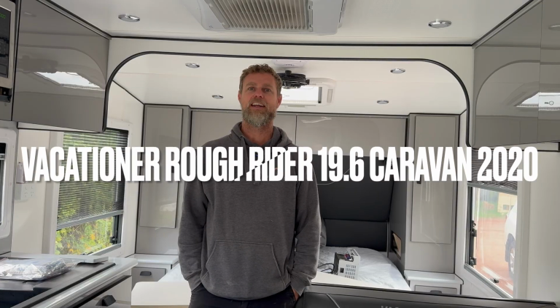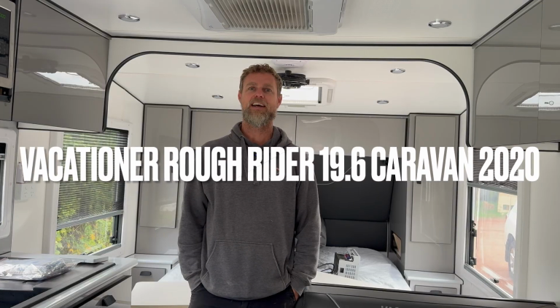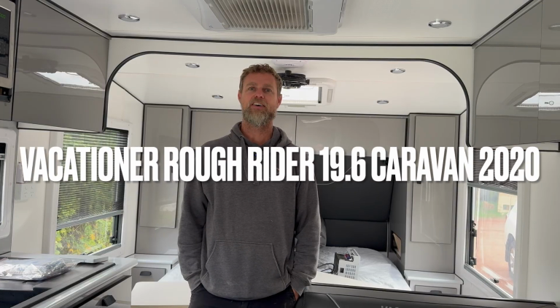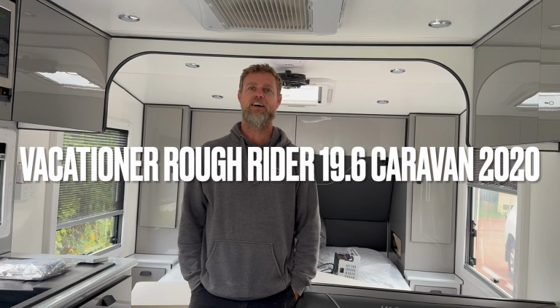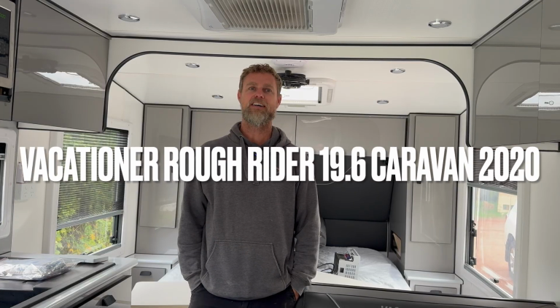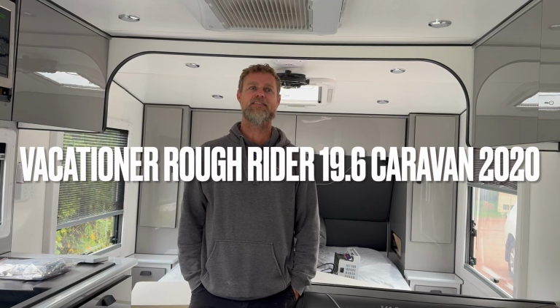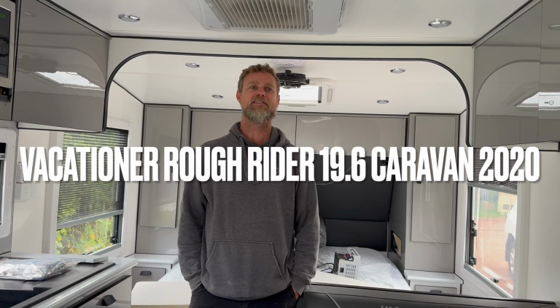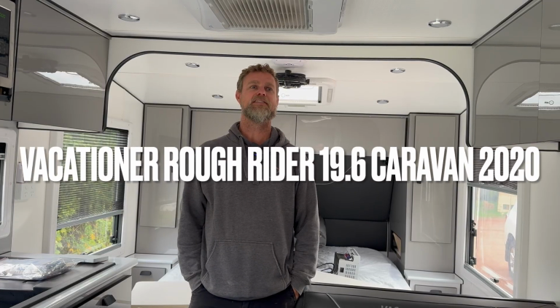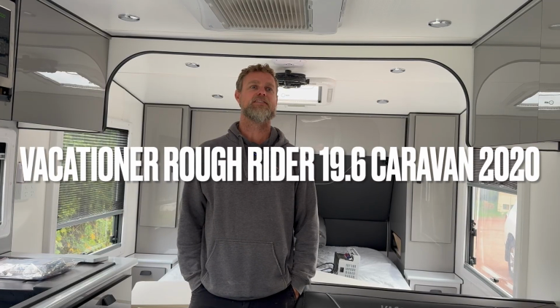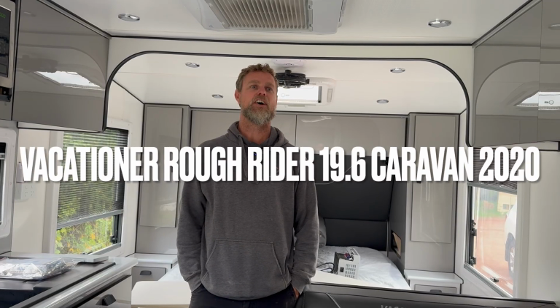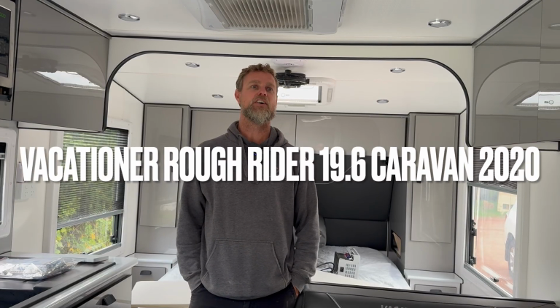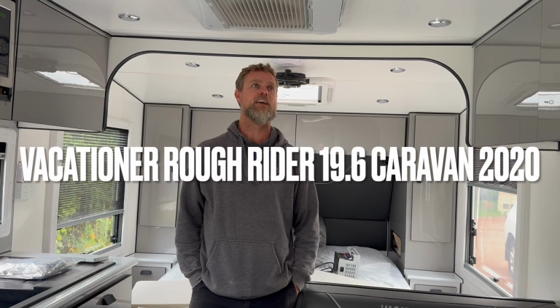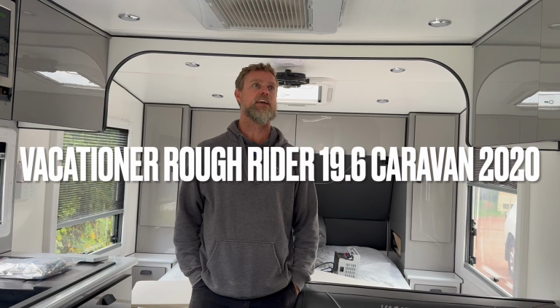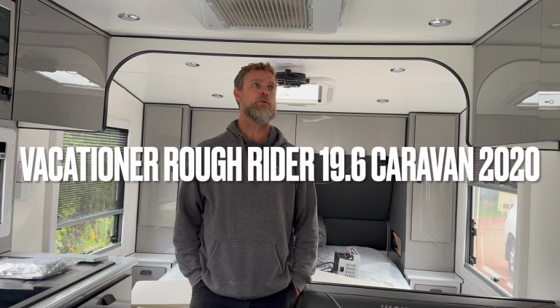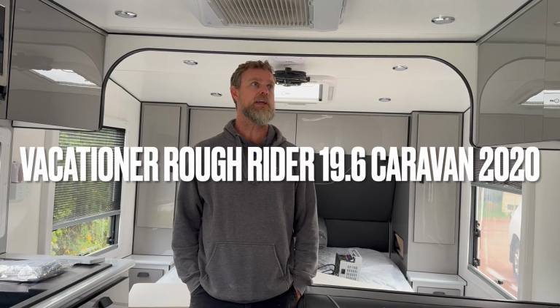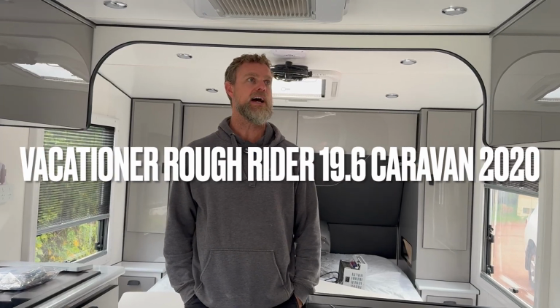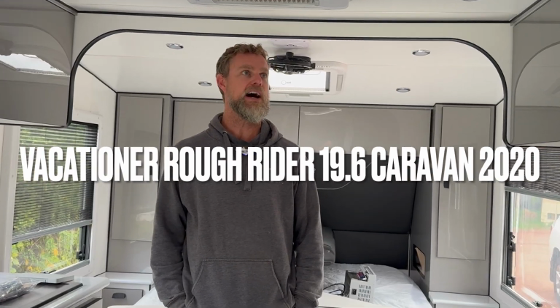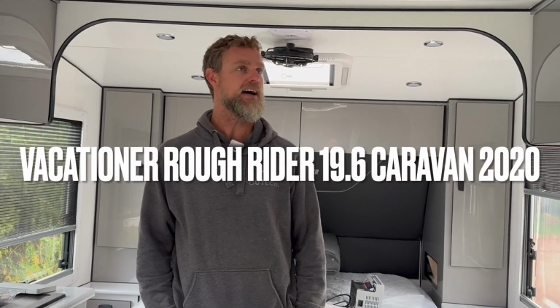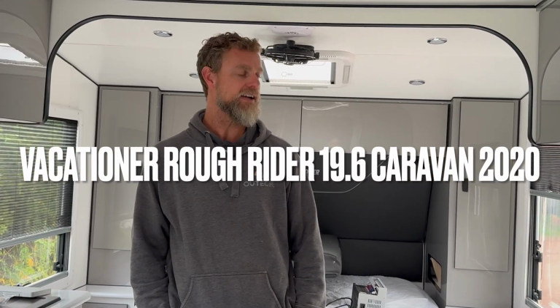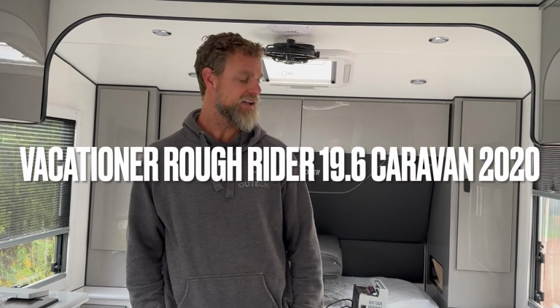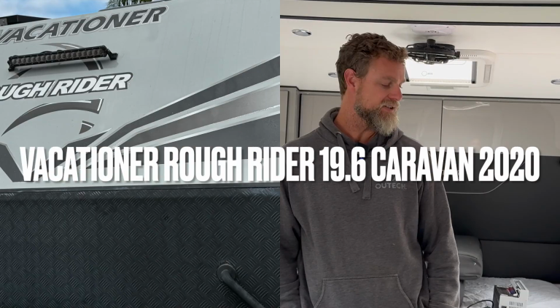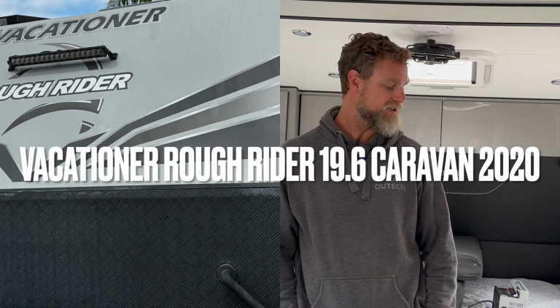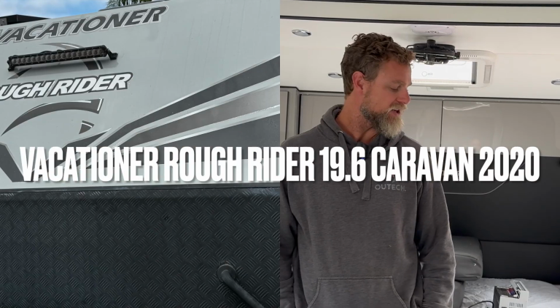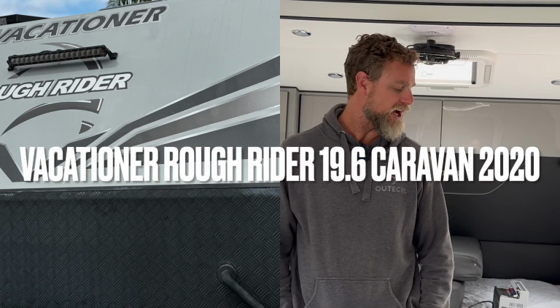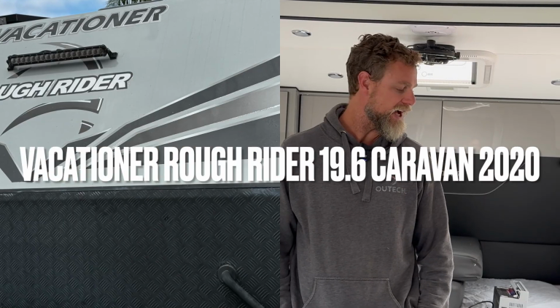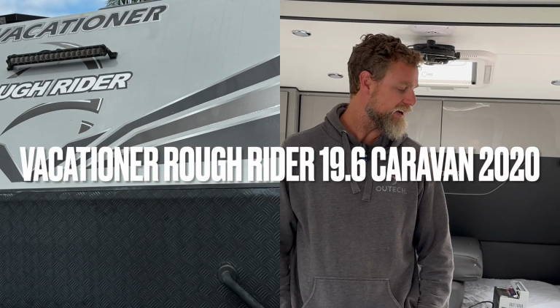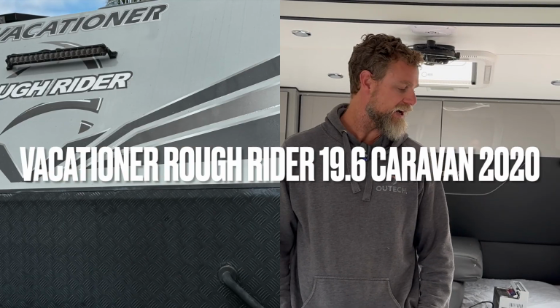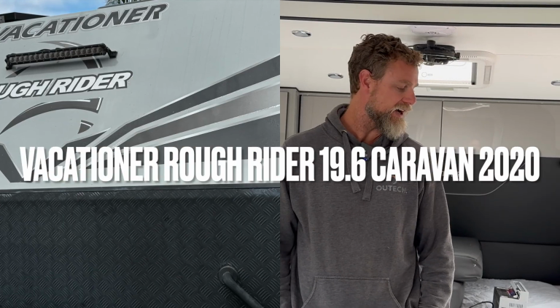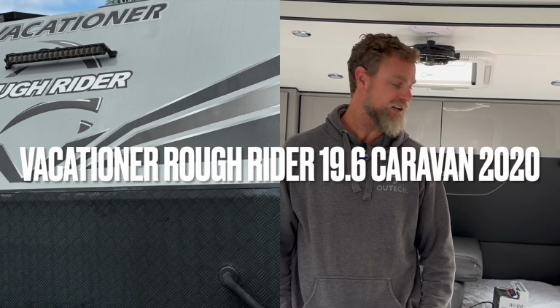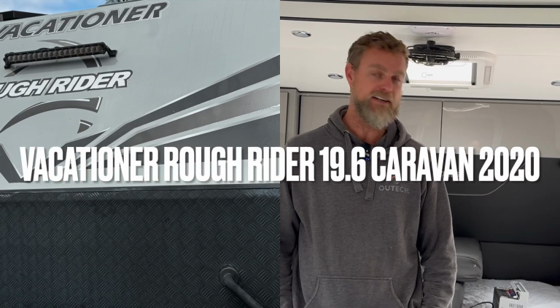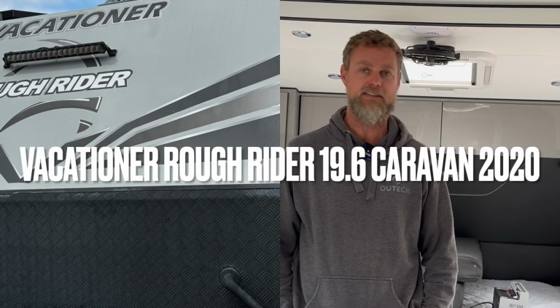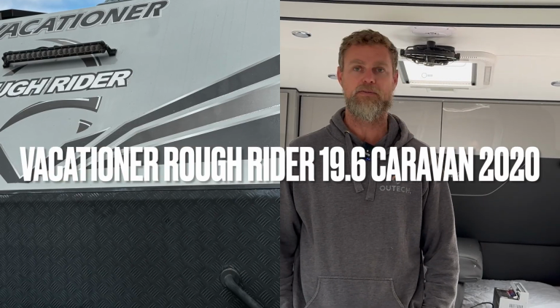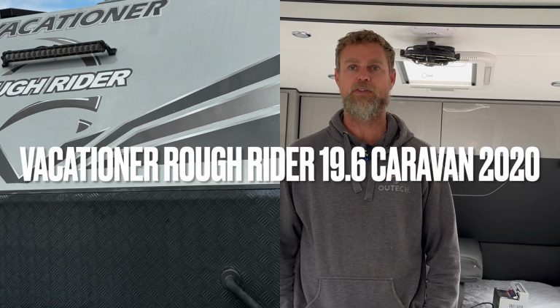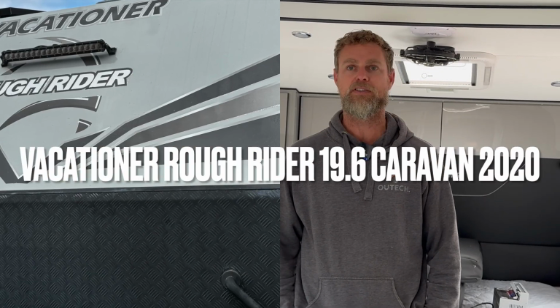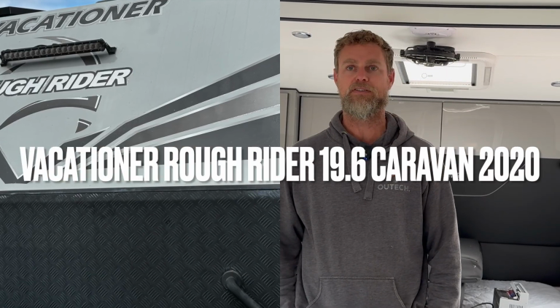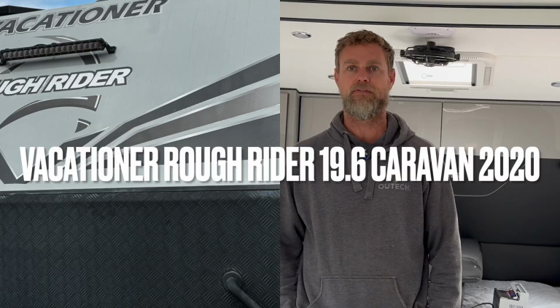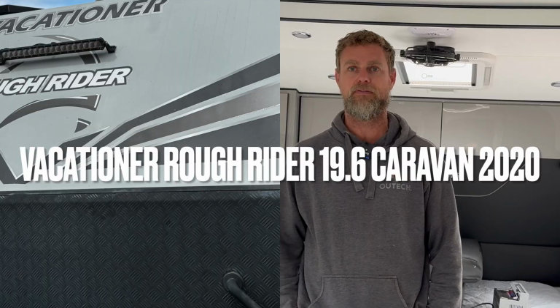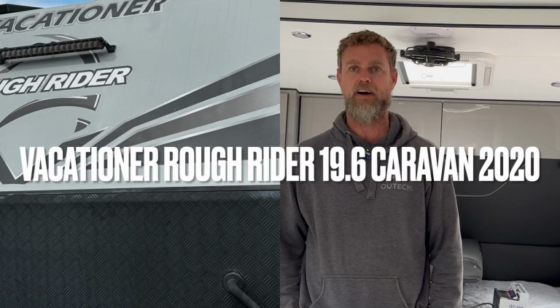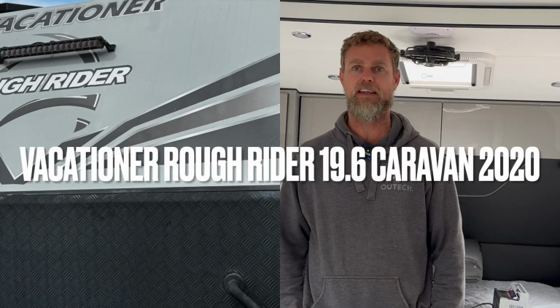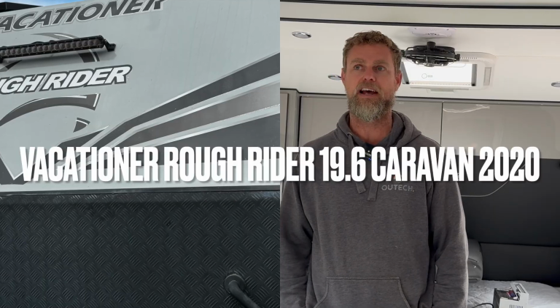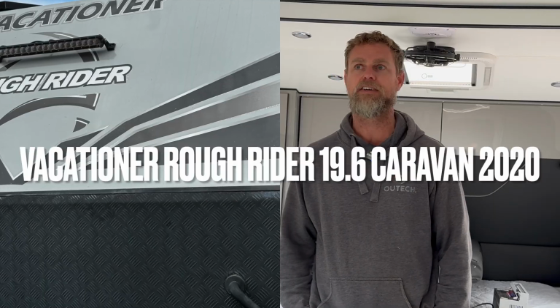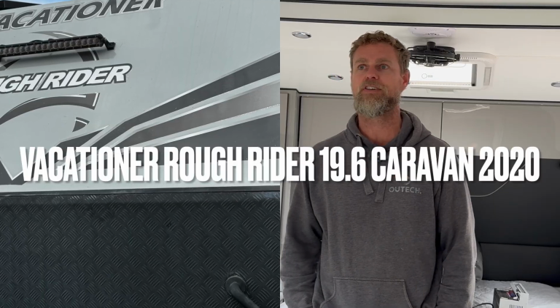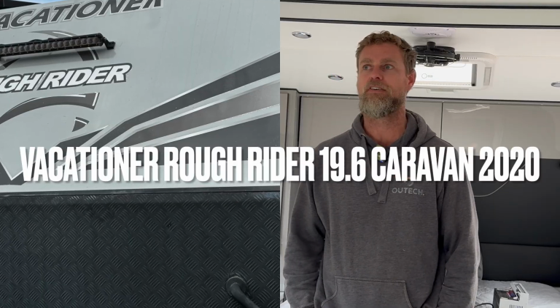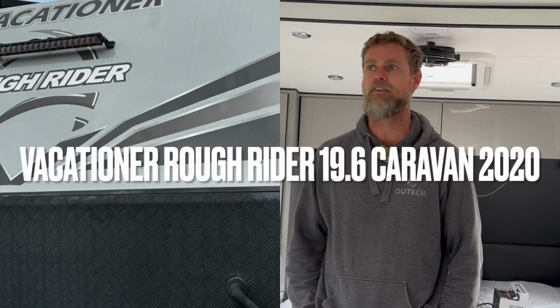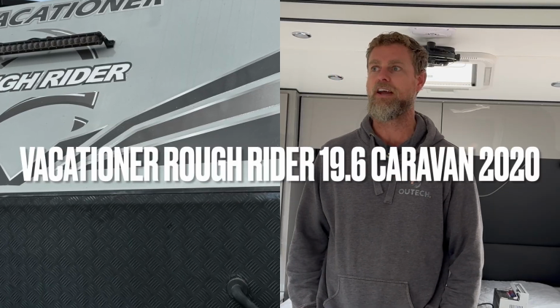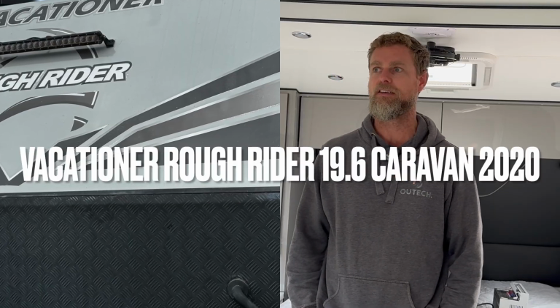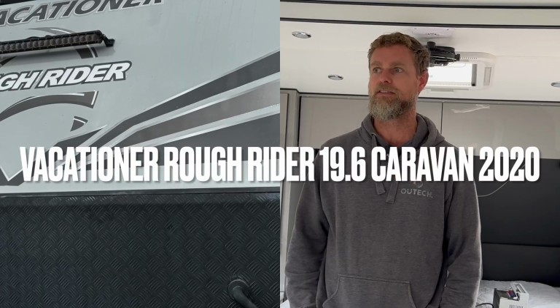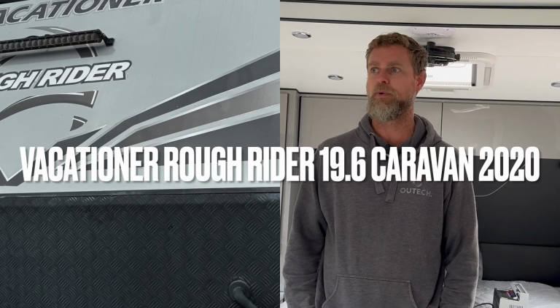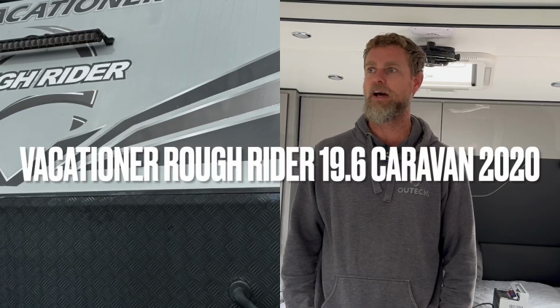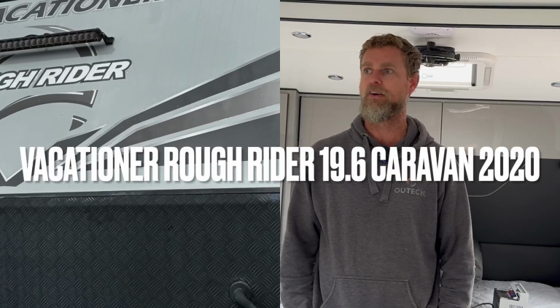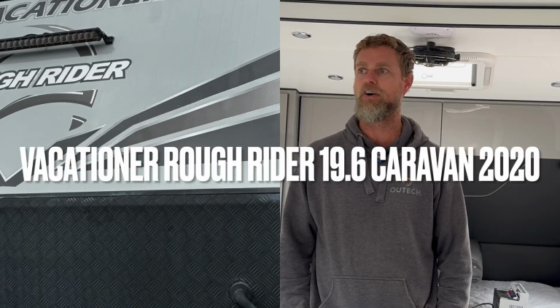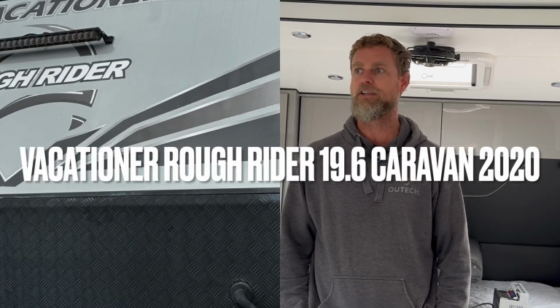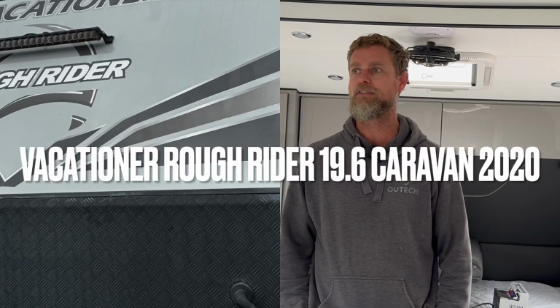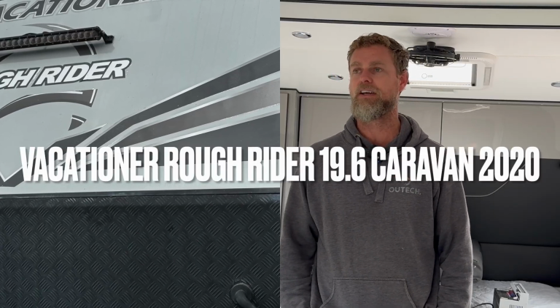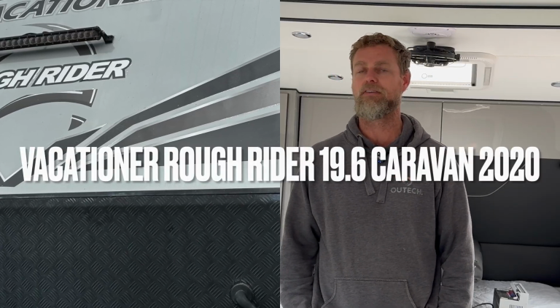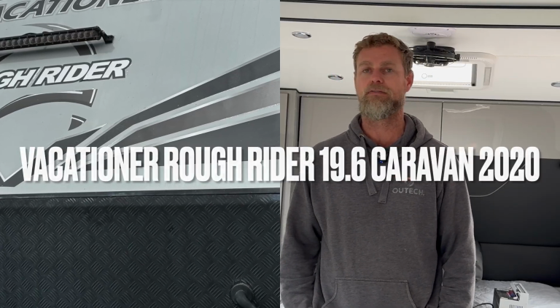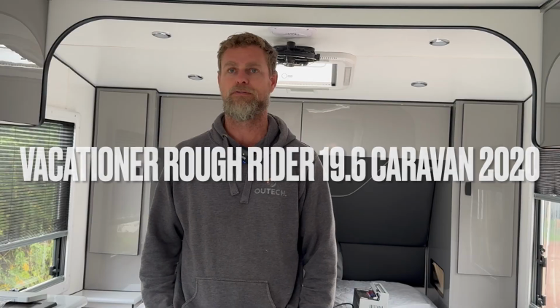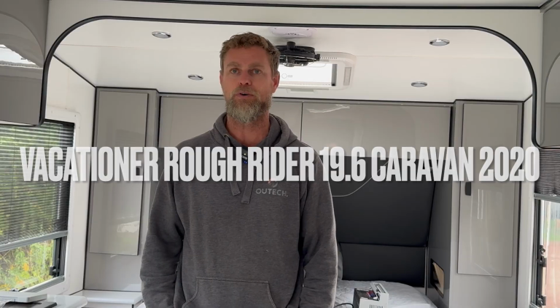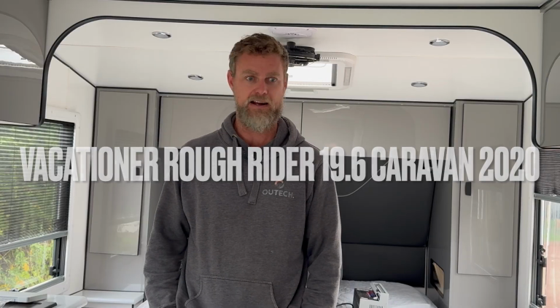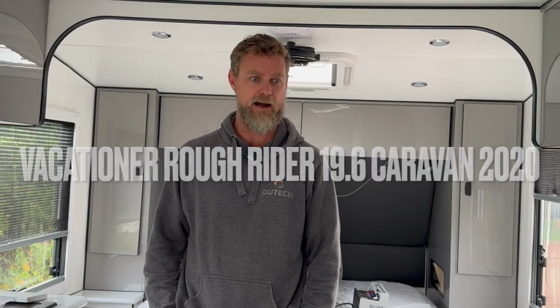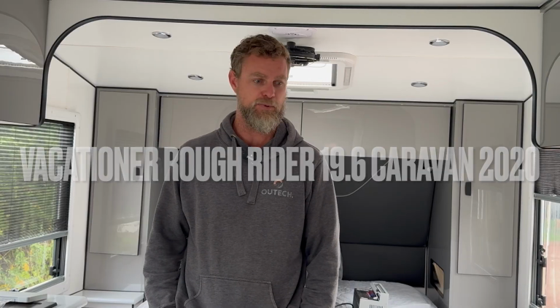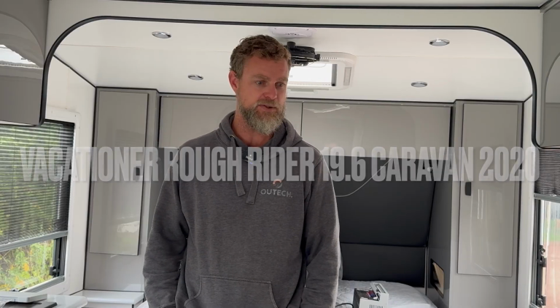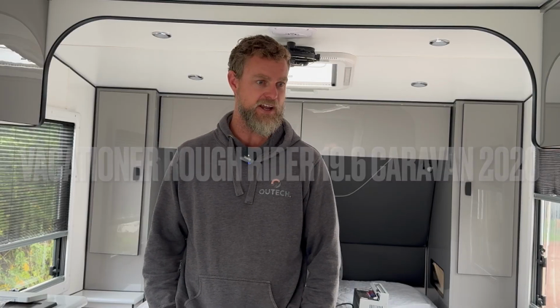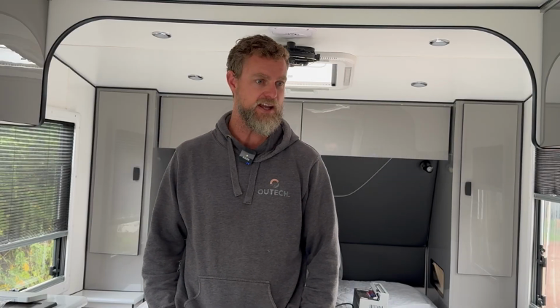G'day guys. Here we are inside our customer's Vacationer van — it's about a 19-foot couples van.